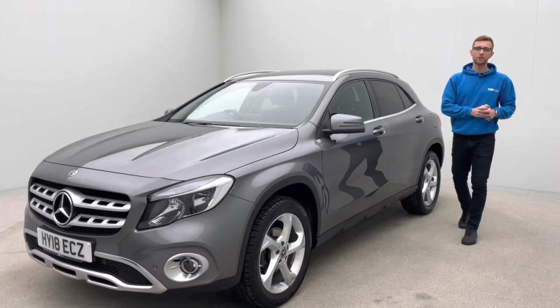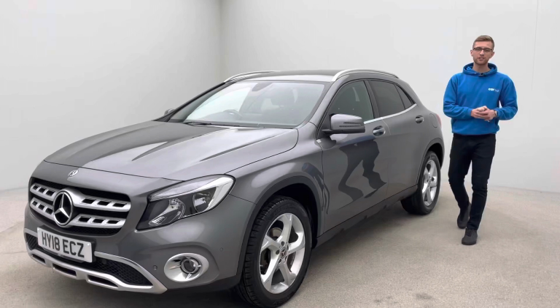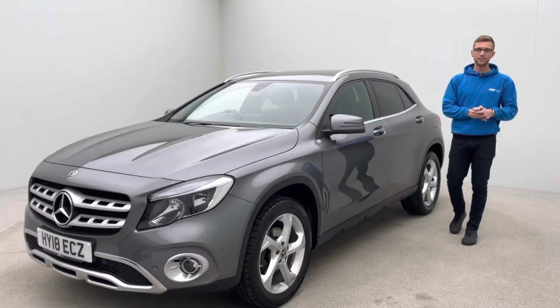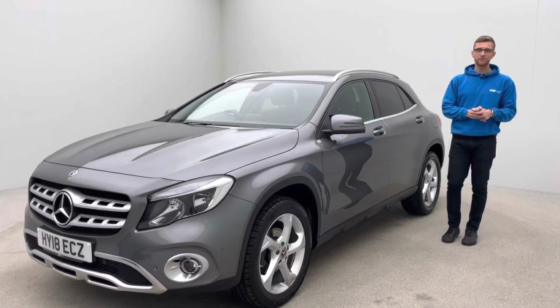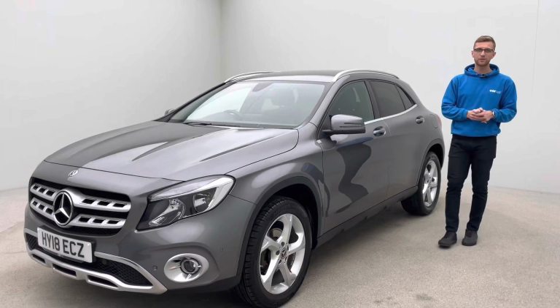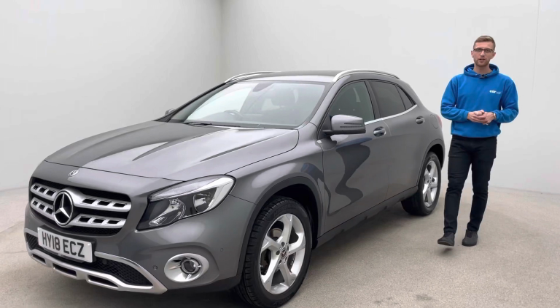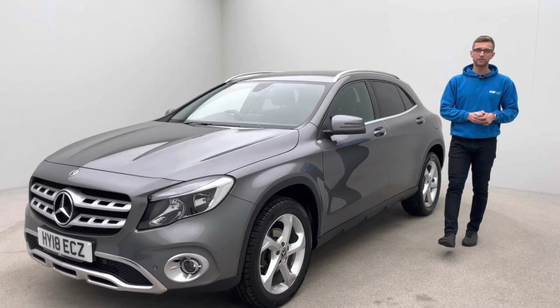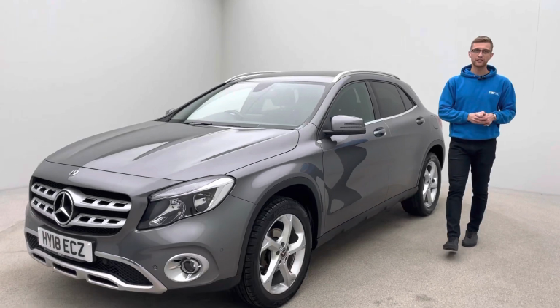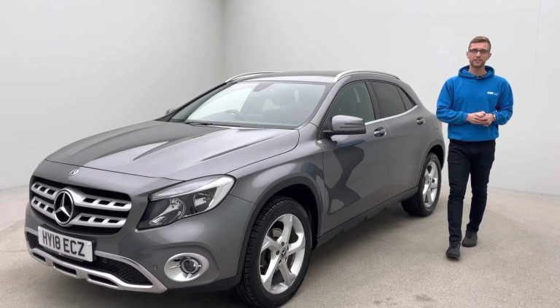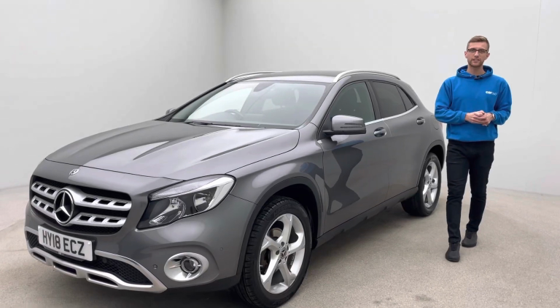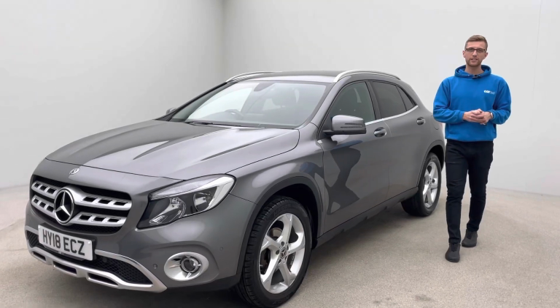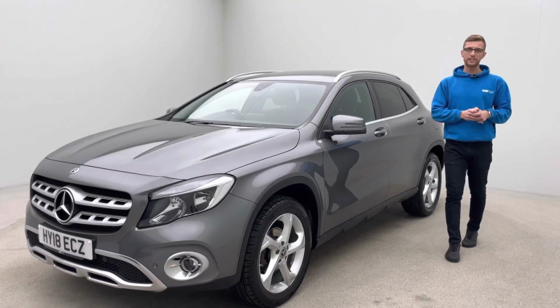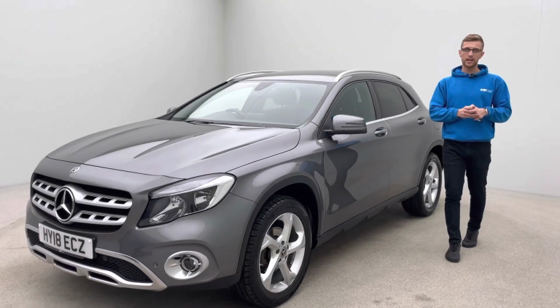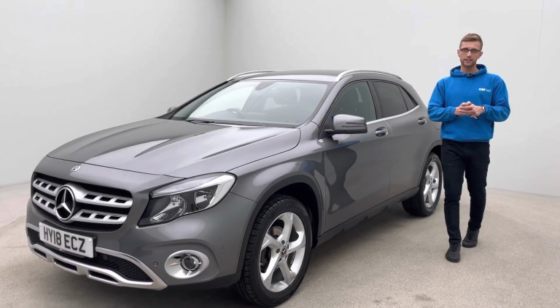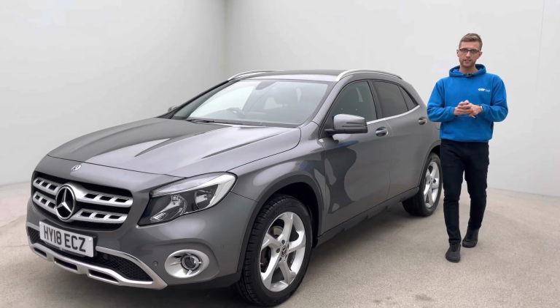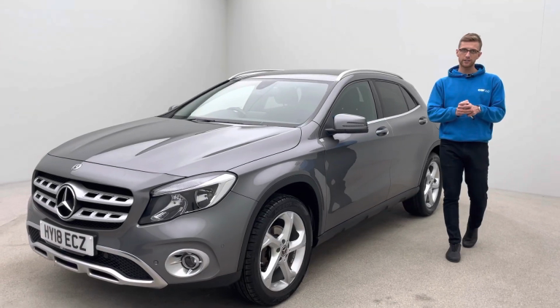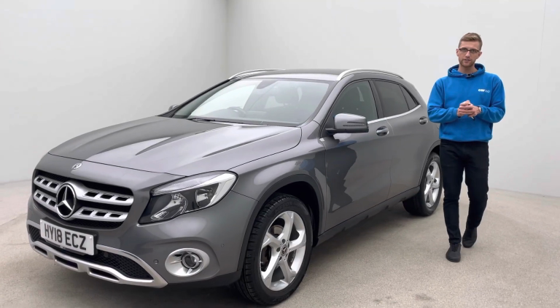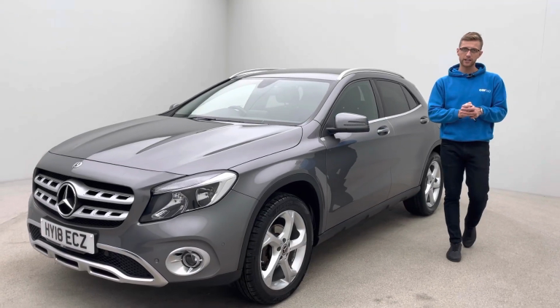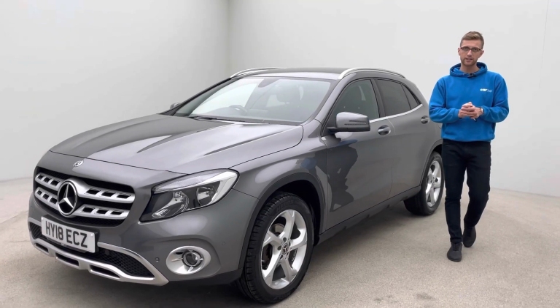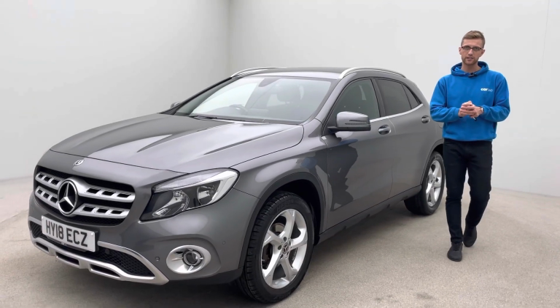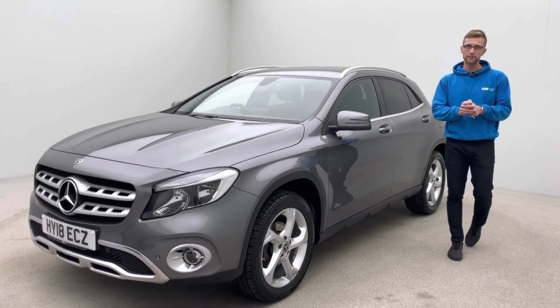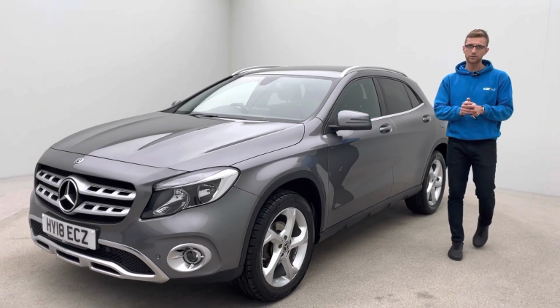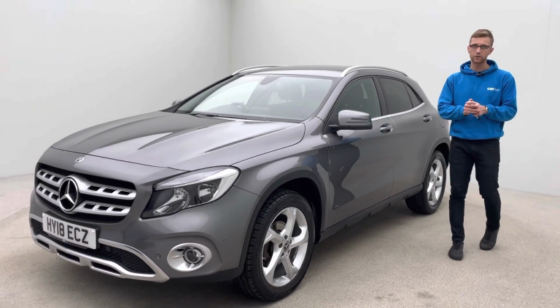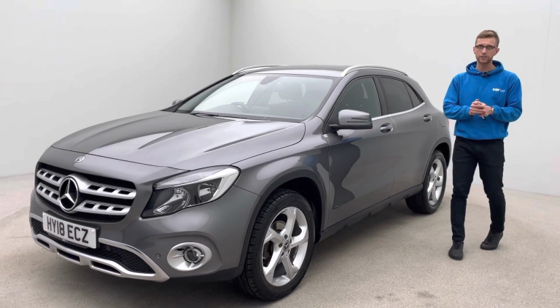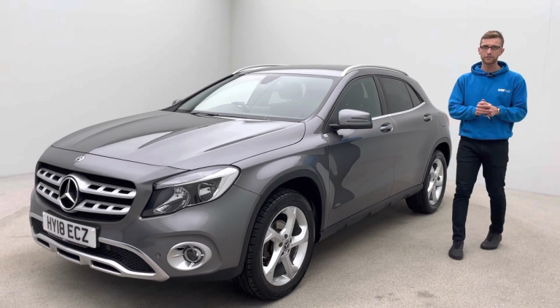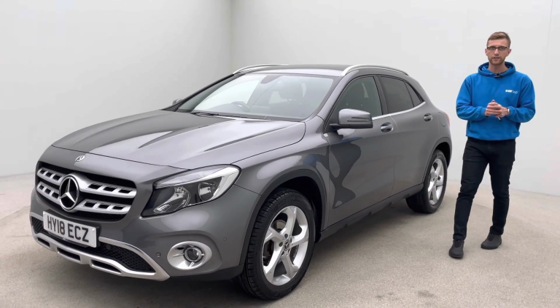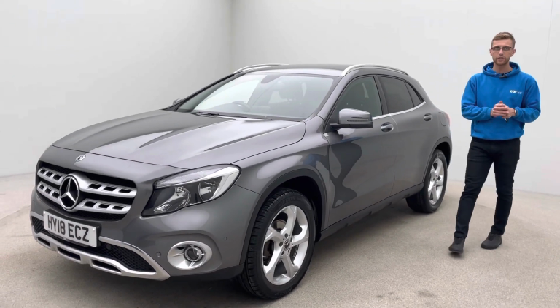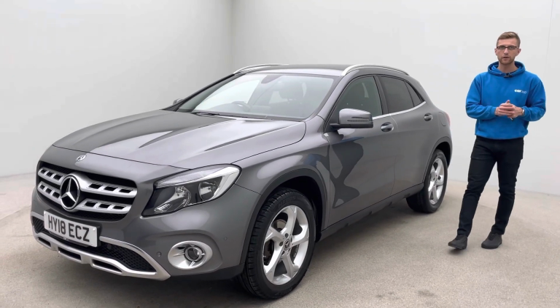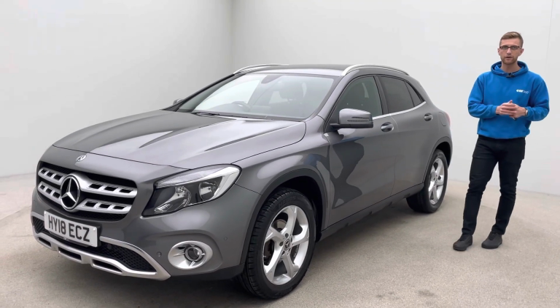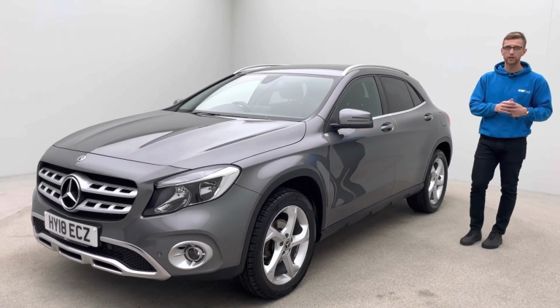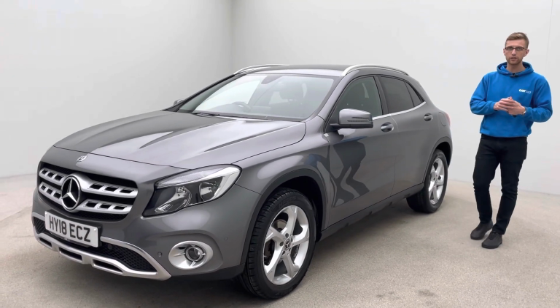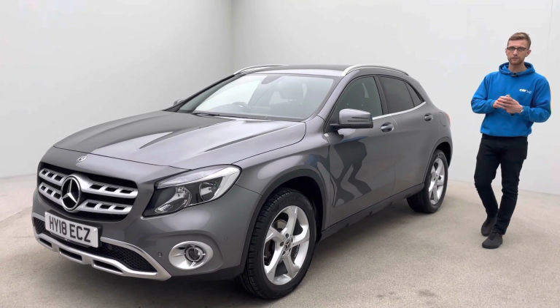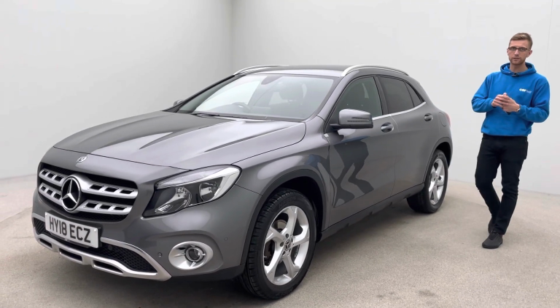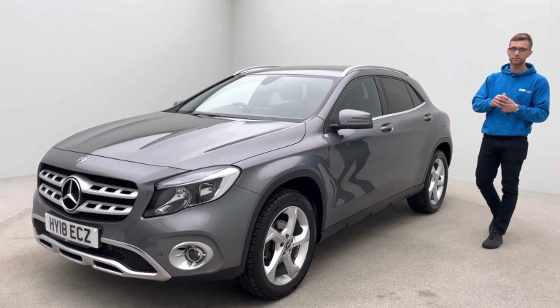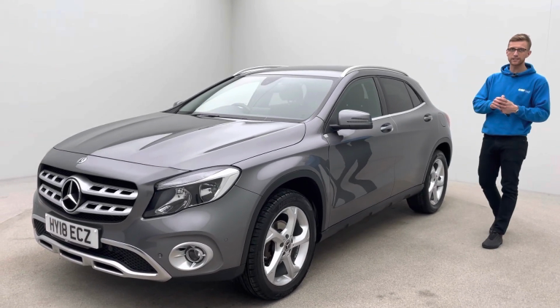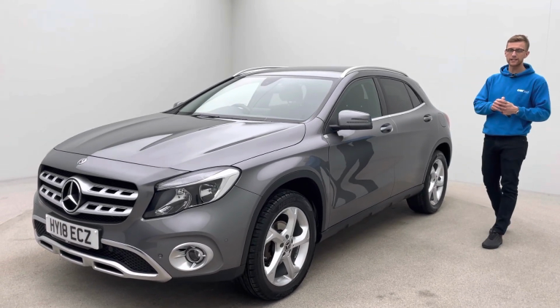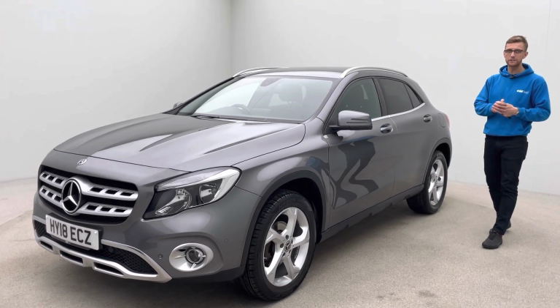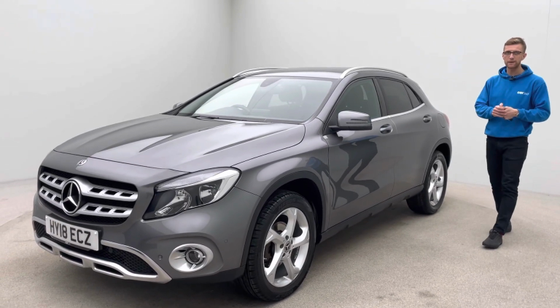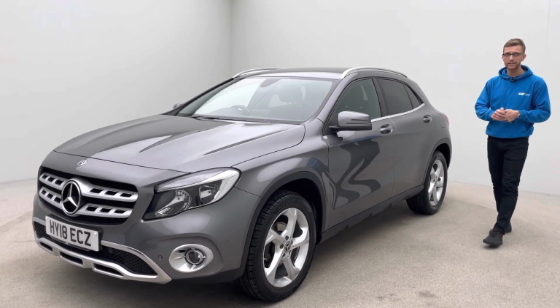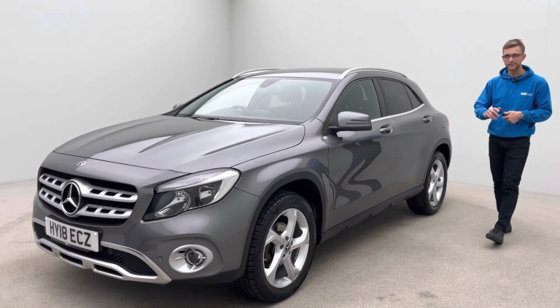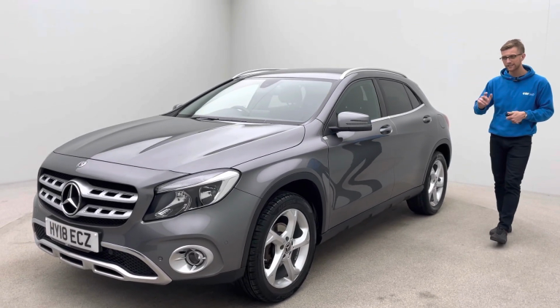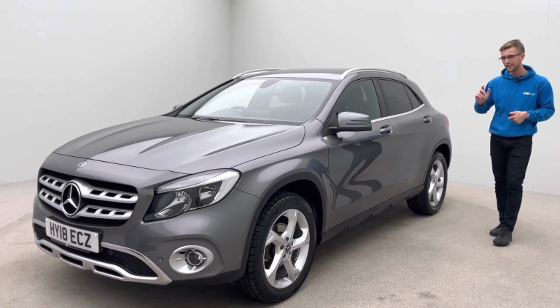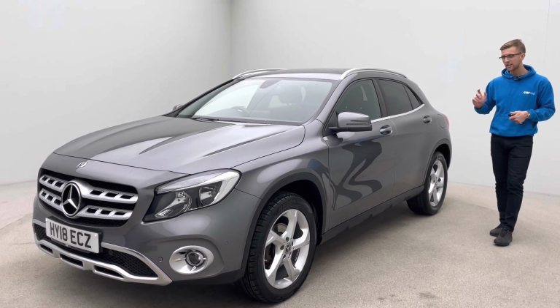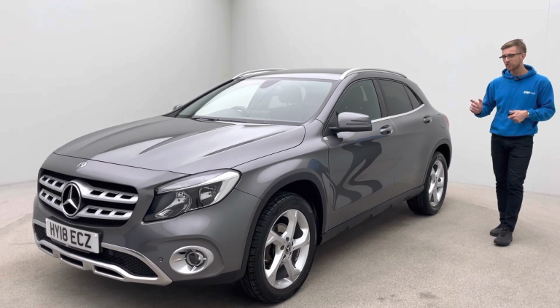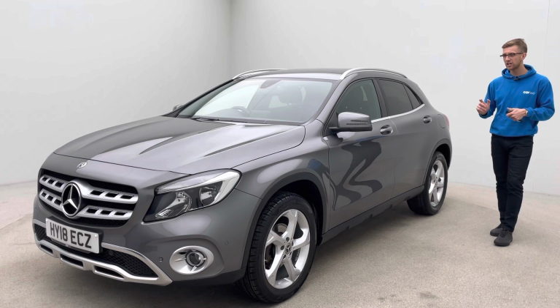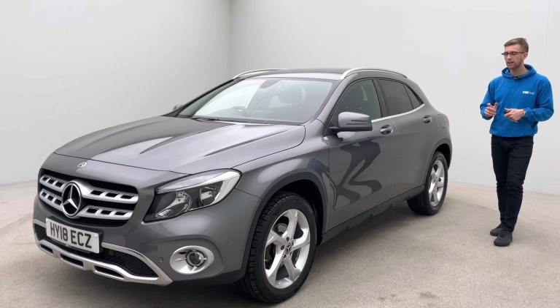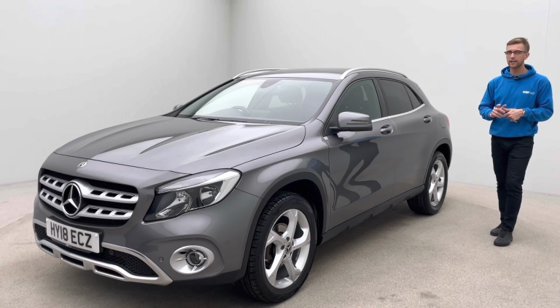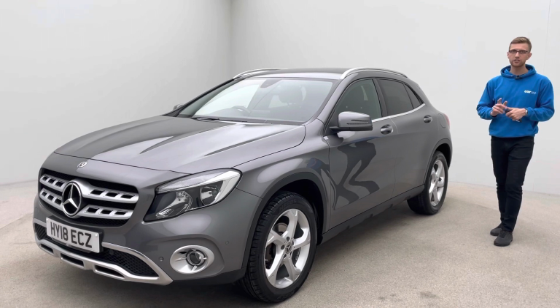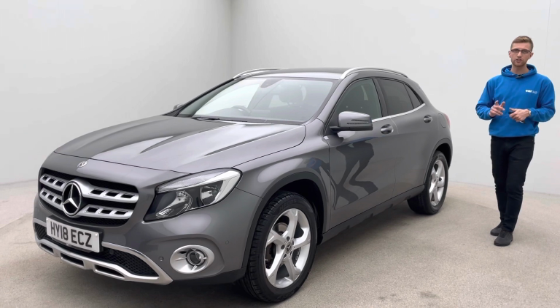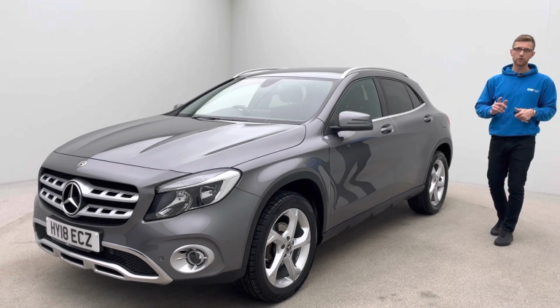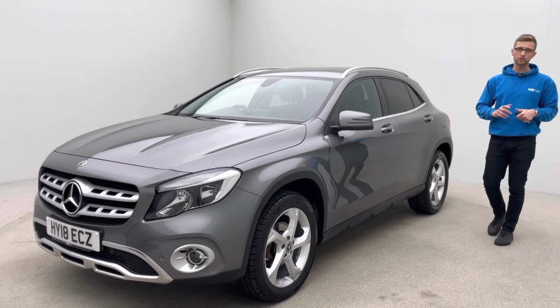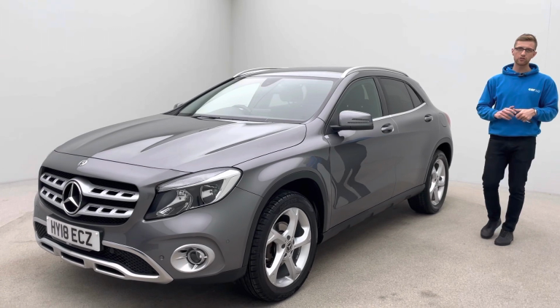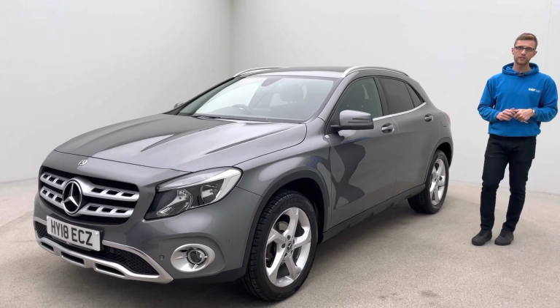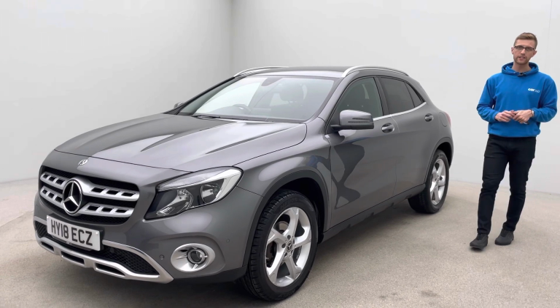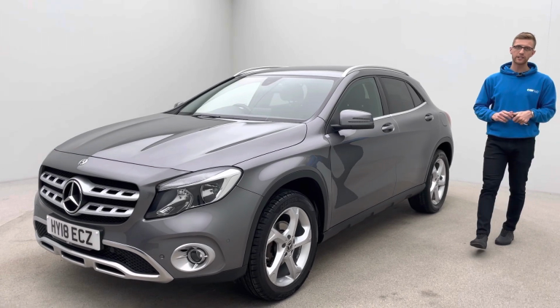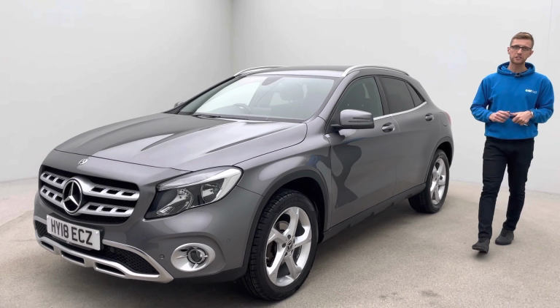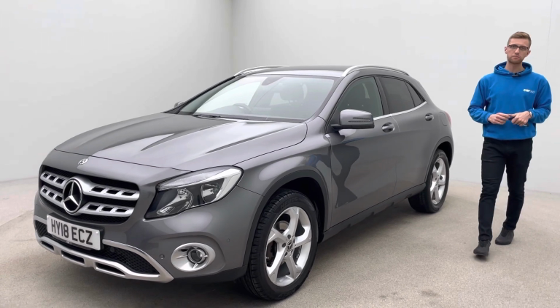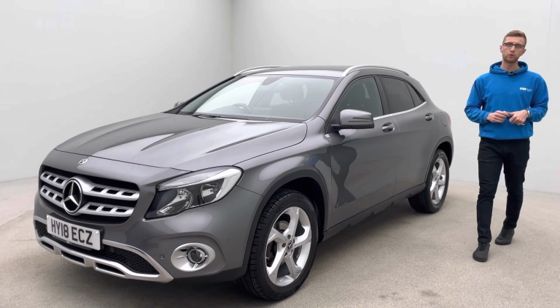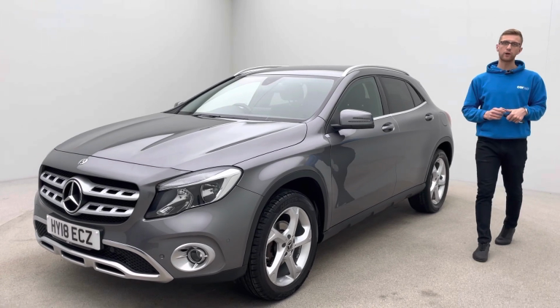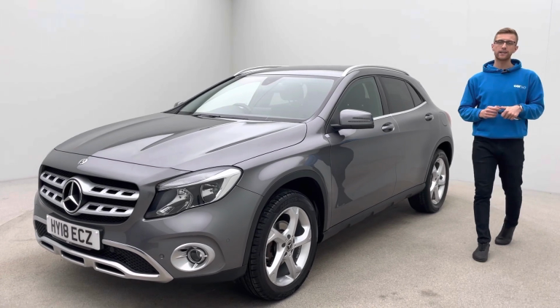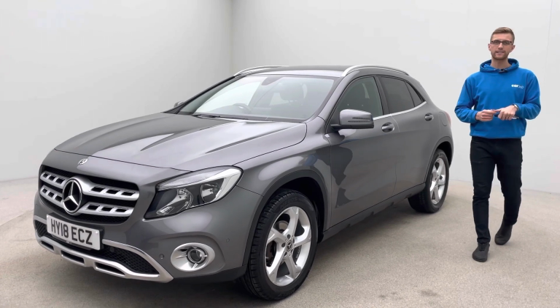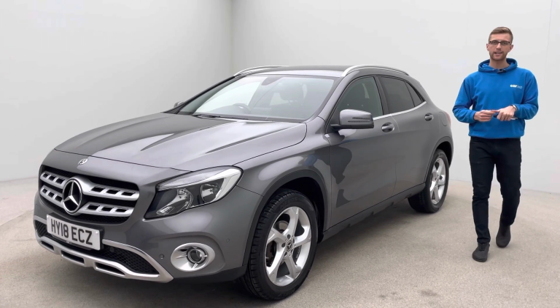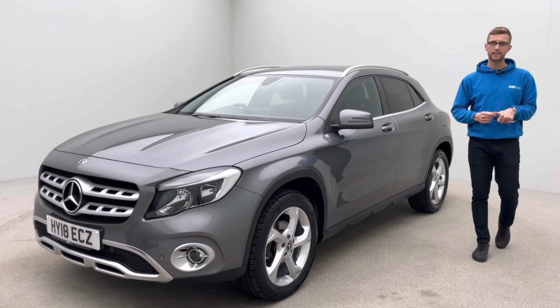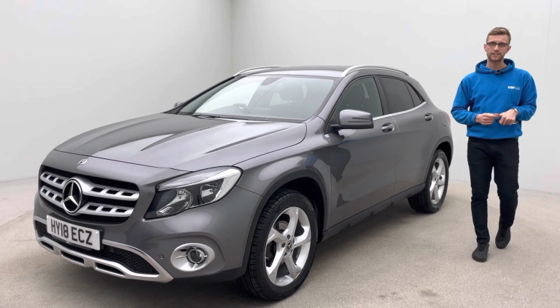Ross here from Car360, and thank you for taking the time to watch this video of our lovely Mercedes Benz GLA 200D Sport Executive.